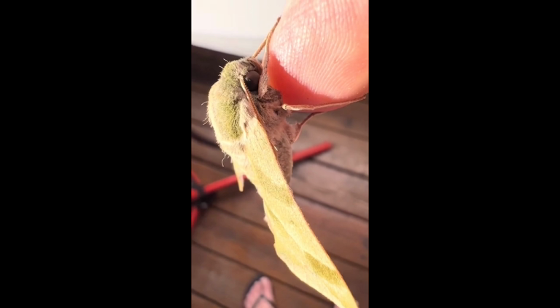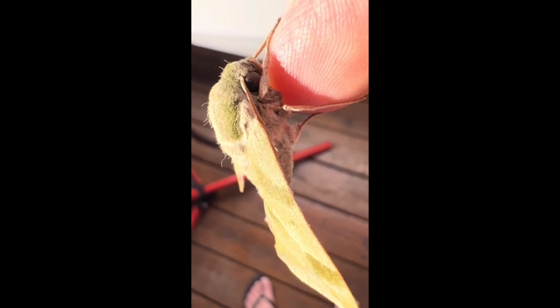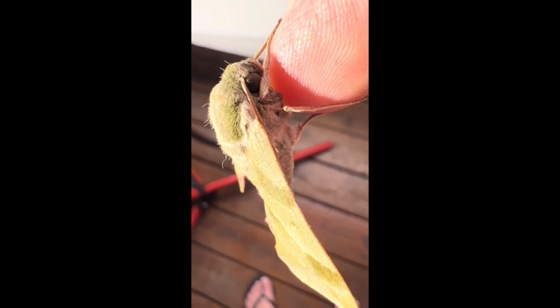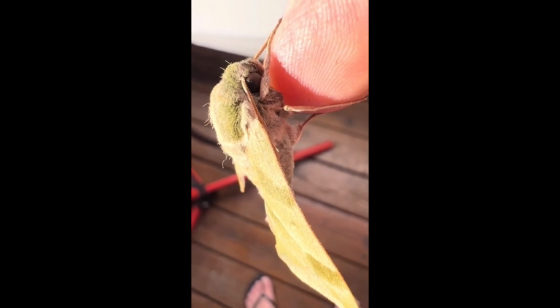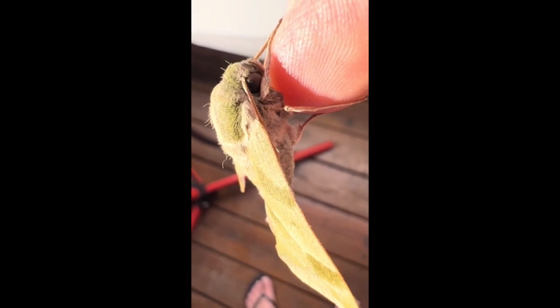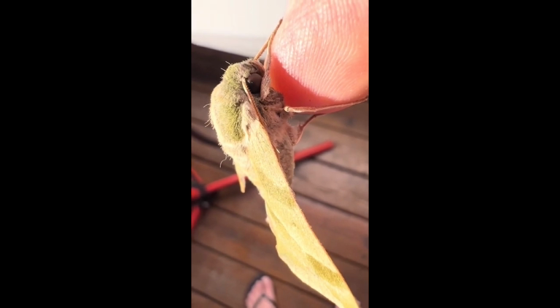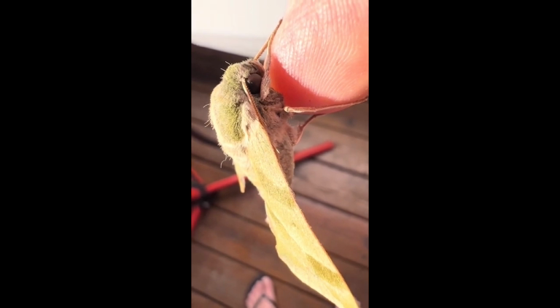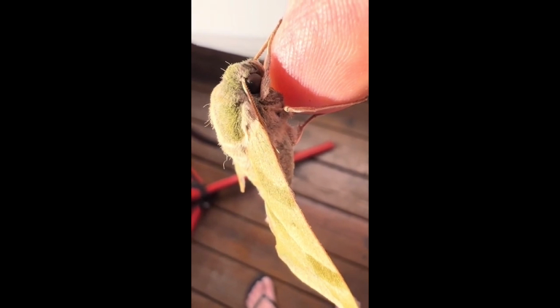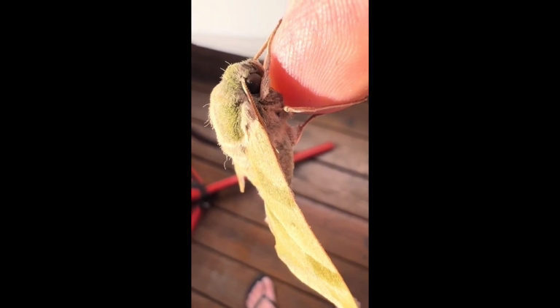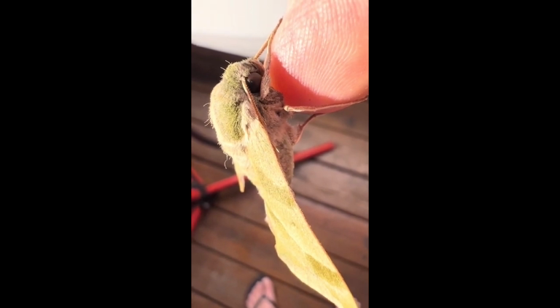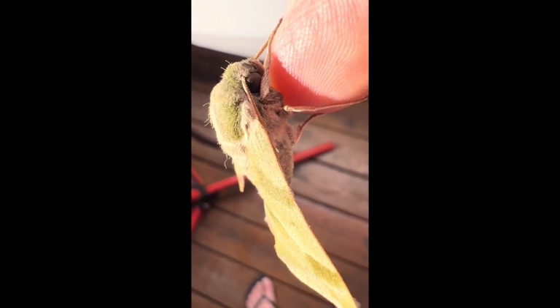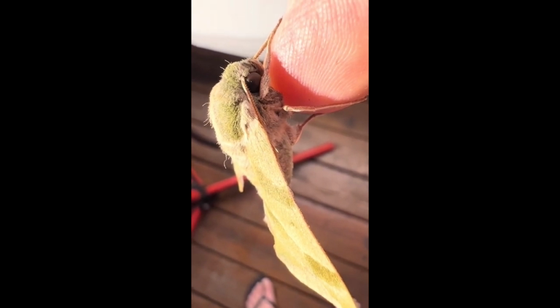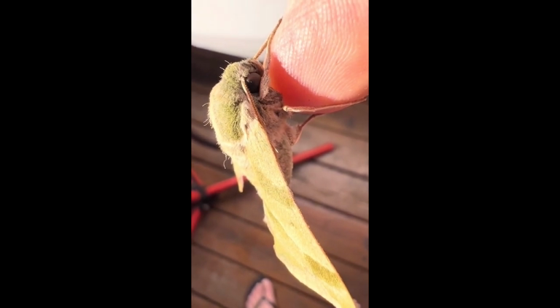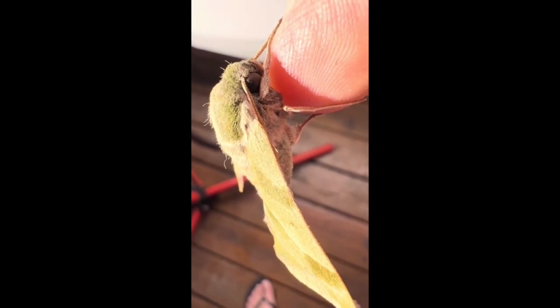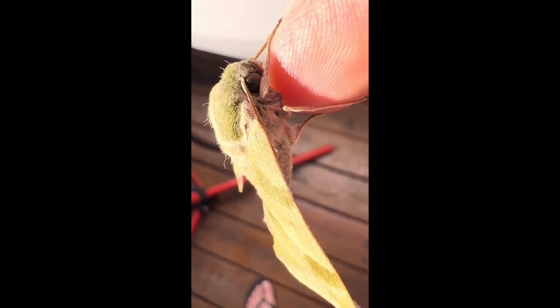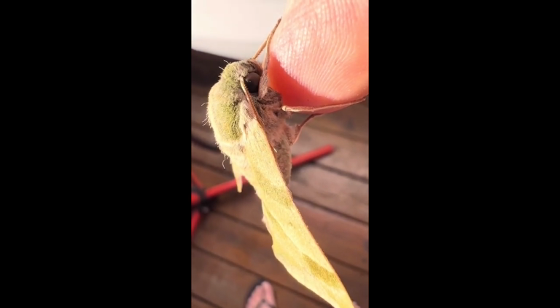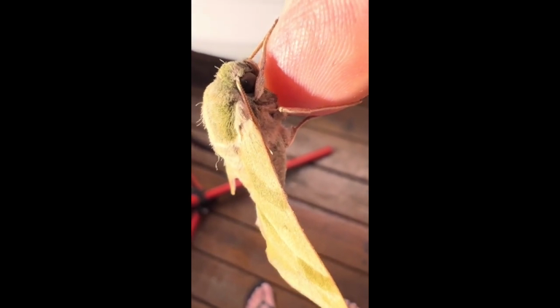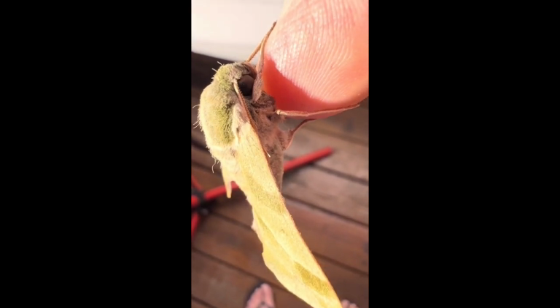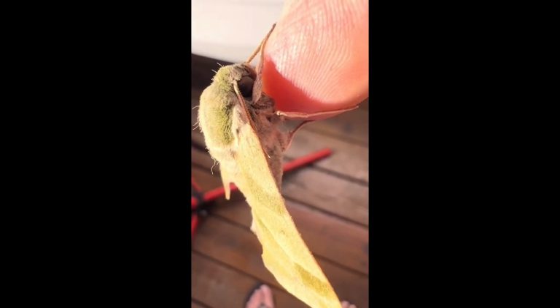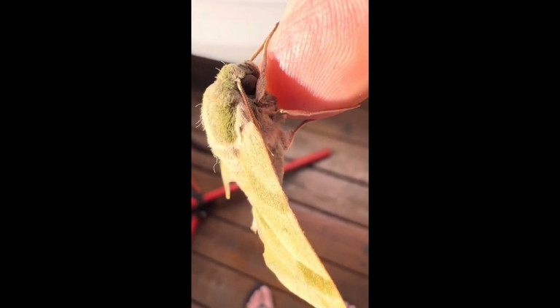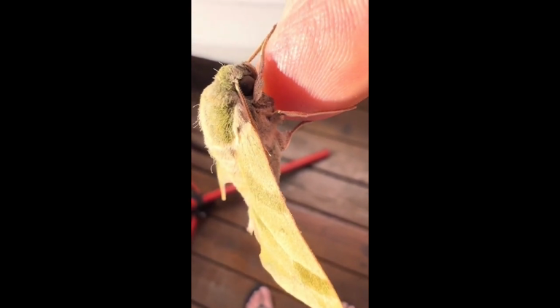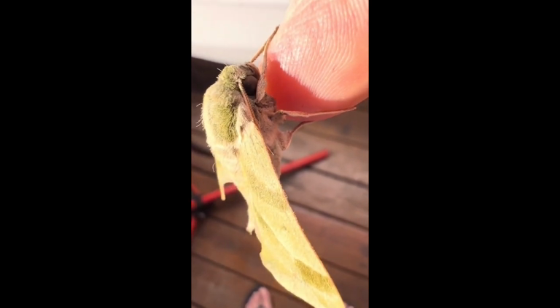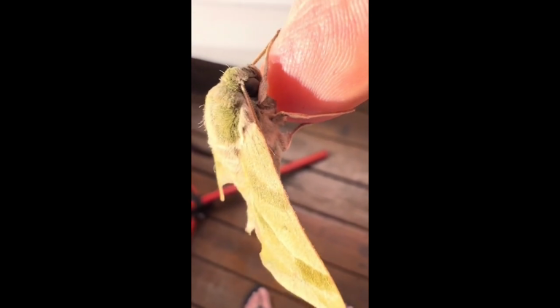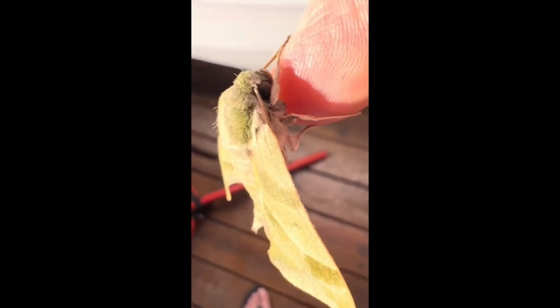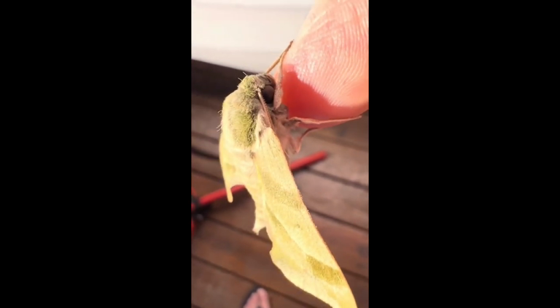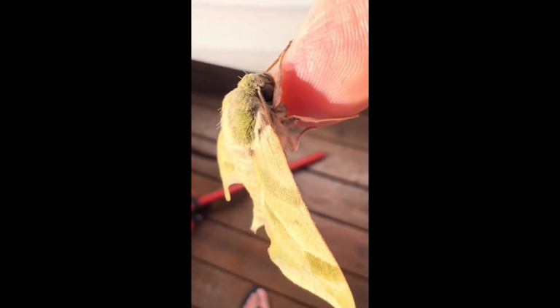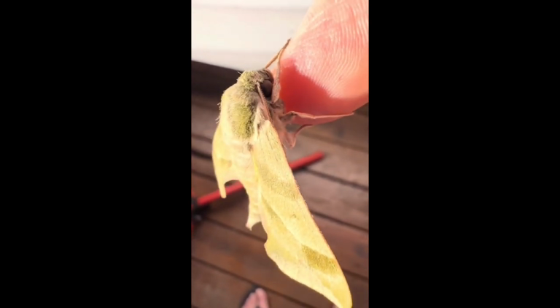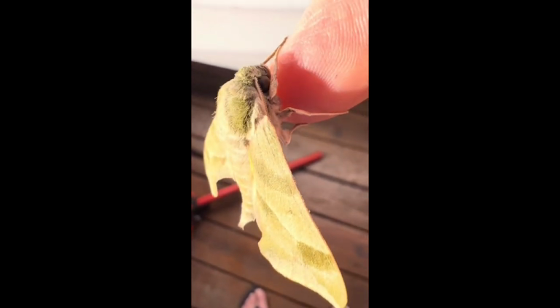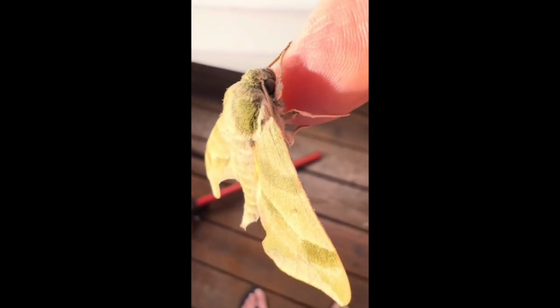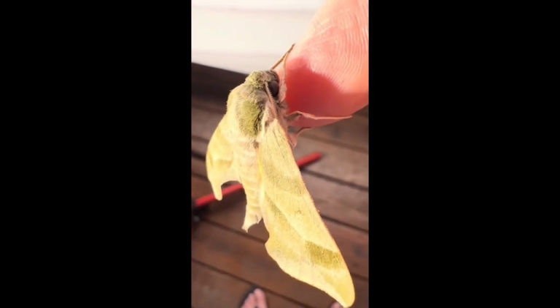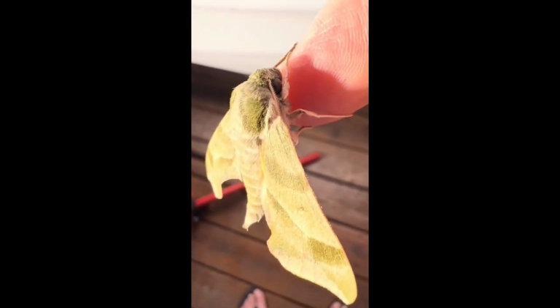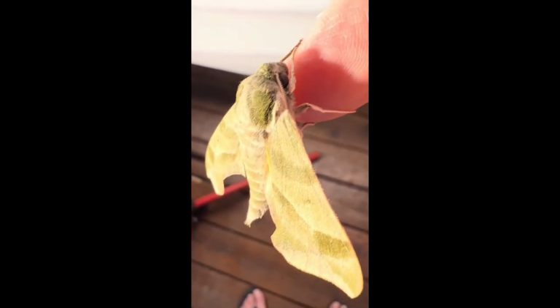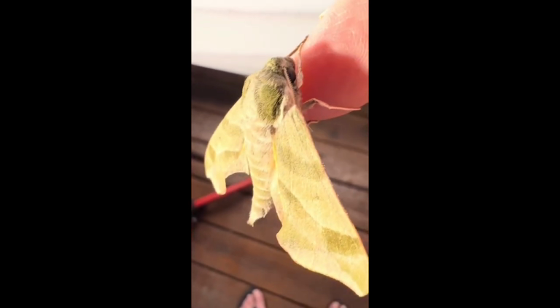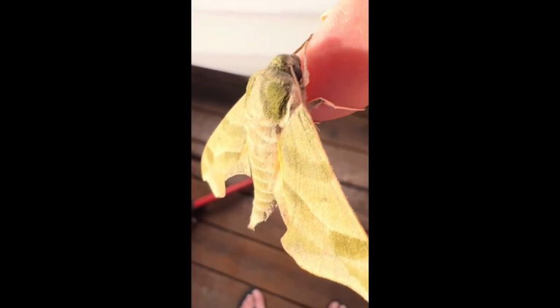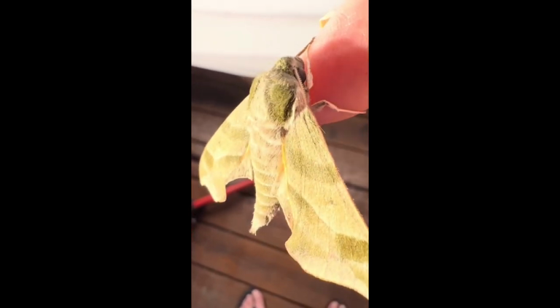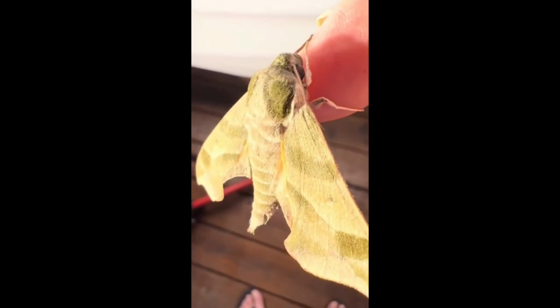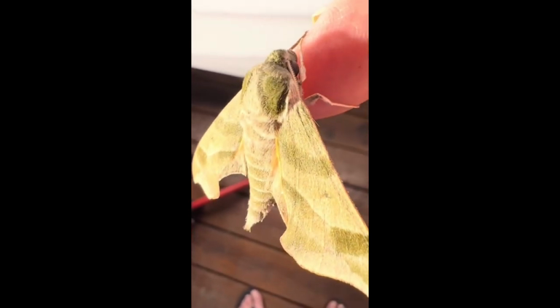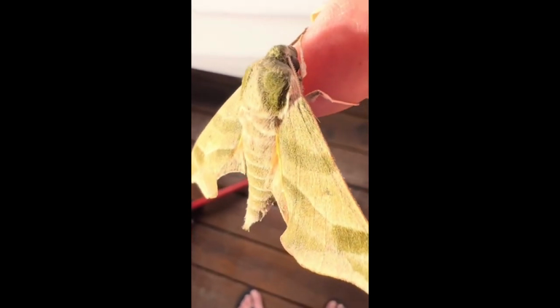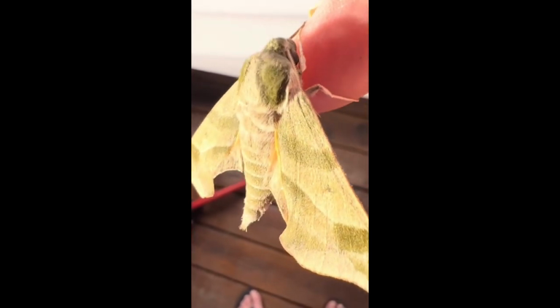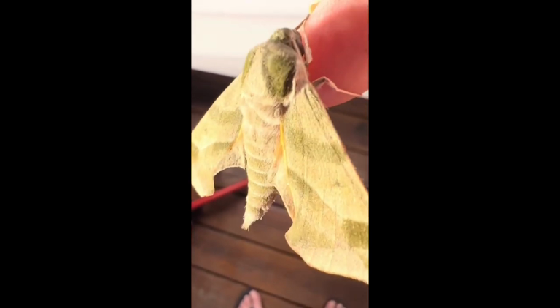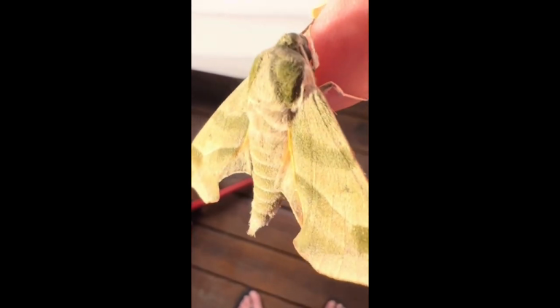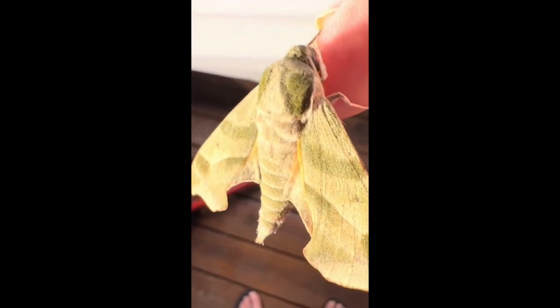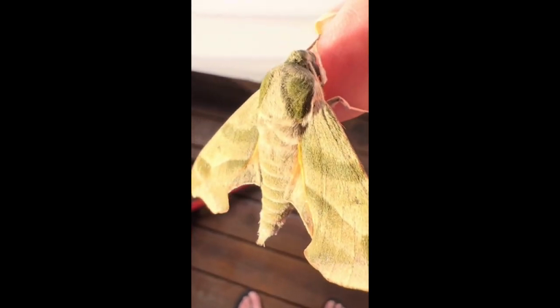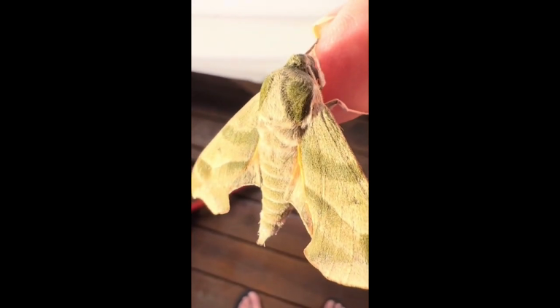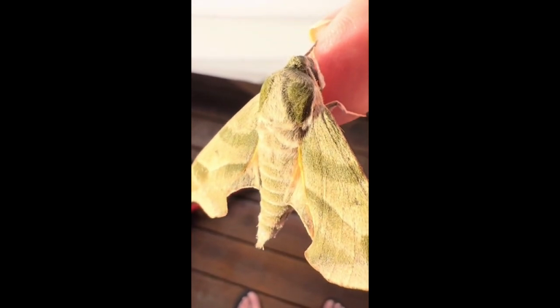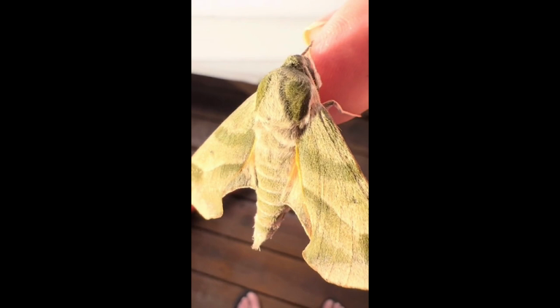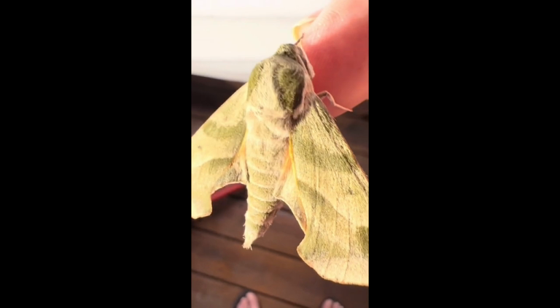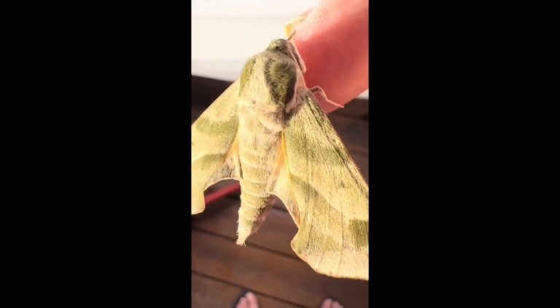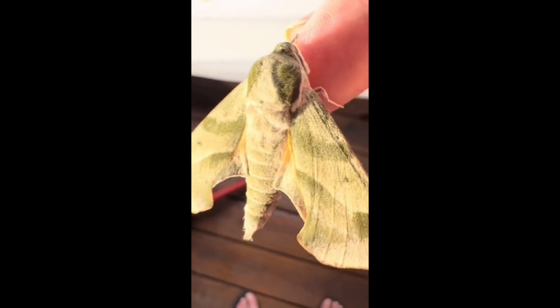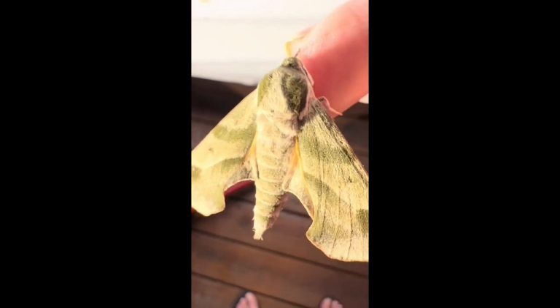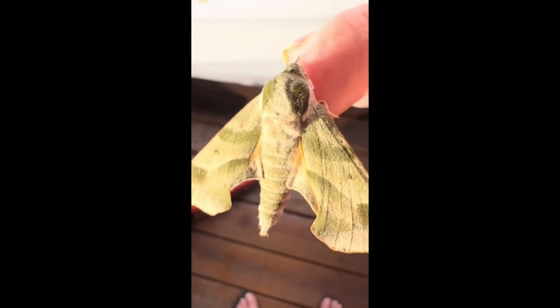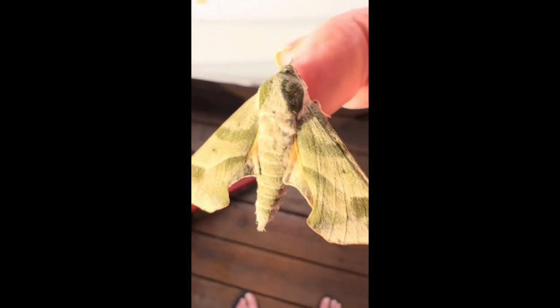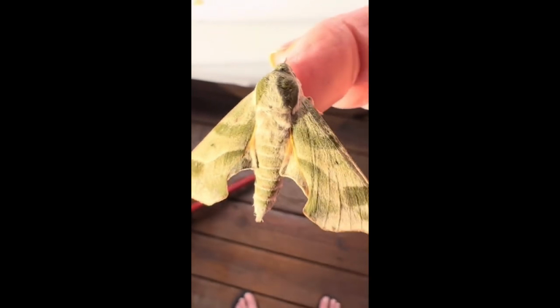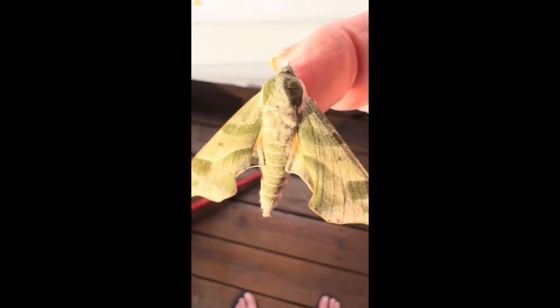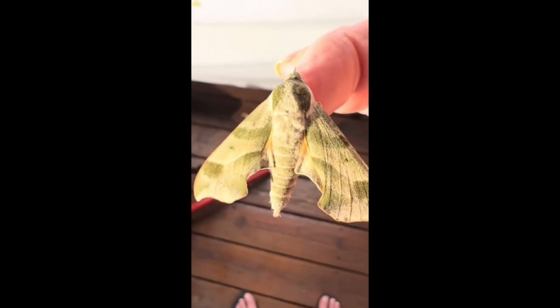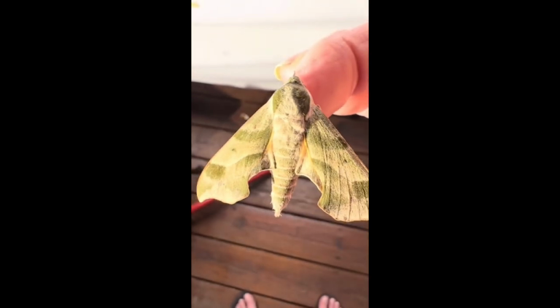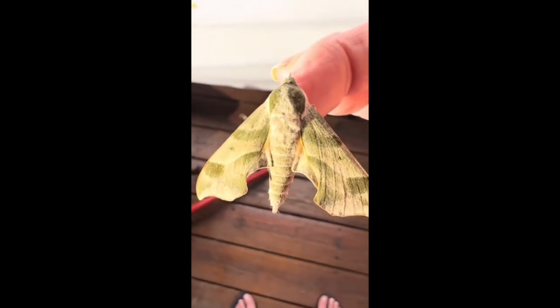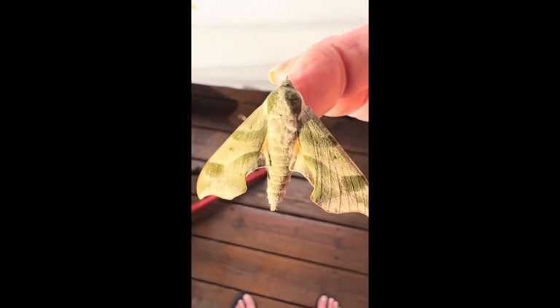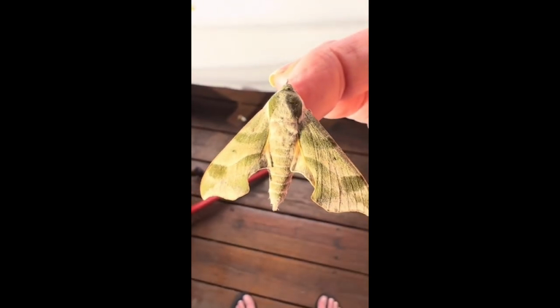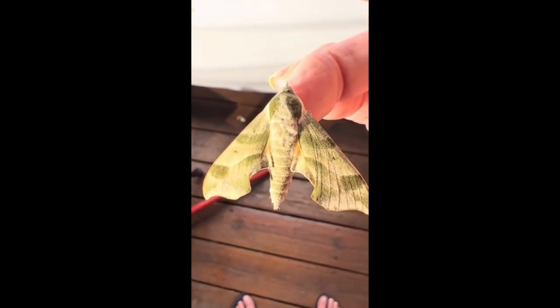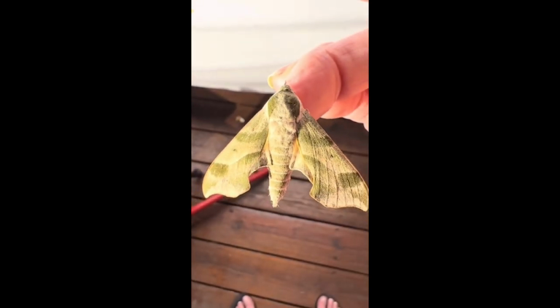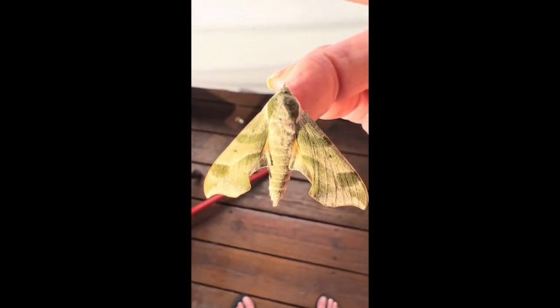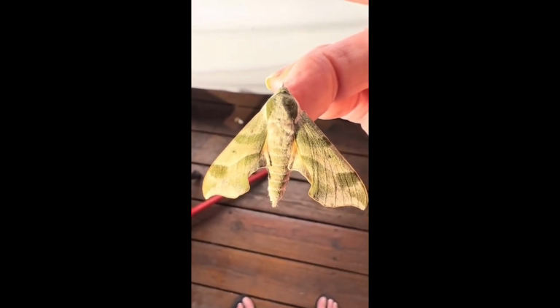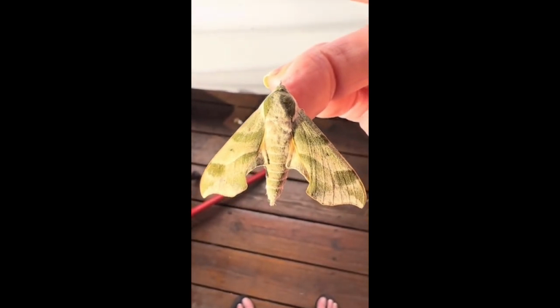The caterpillars can be found eating grape and Virginia Creeper, and the adult moths are in fact pollinators, drinking nectar from flowers.